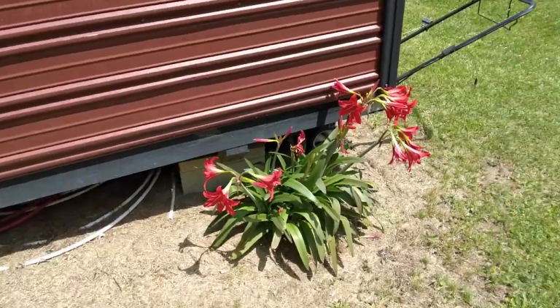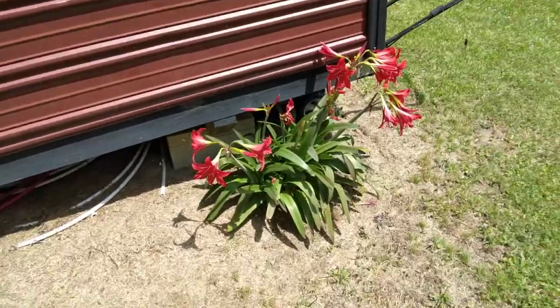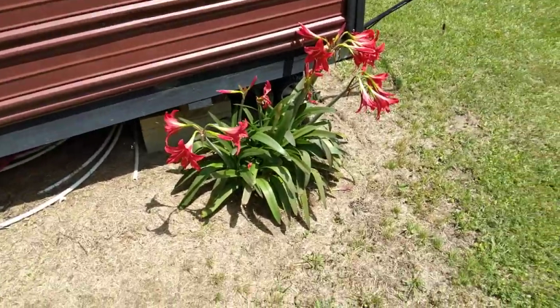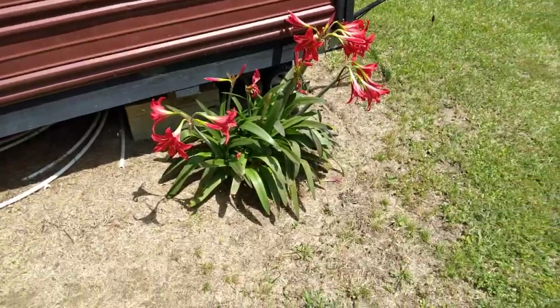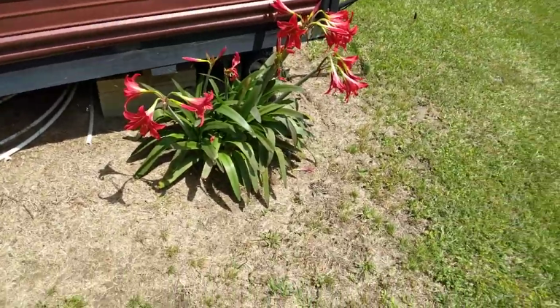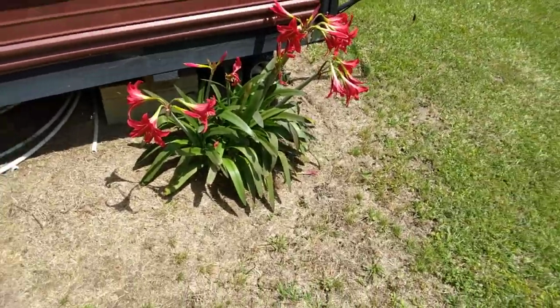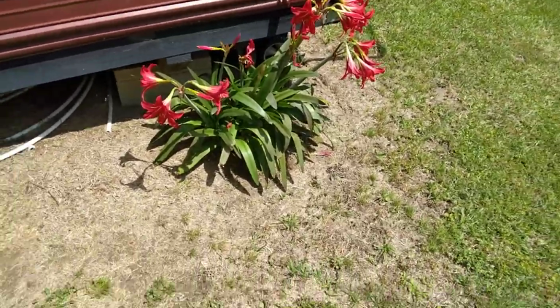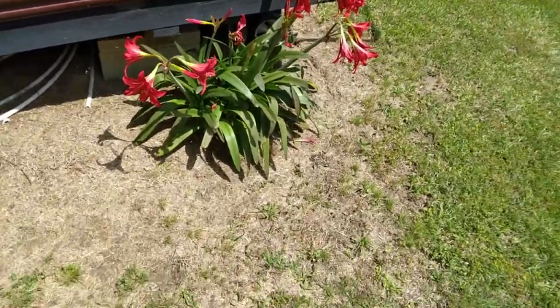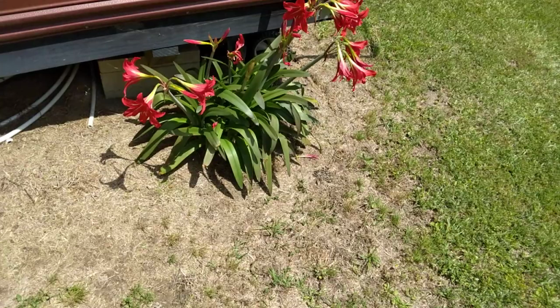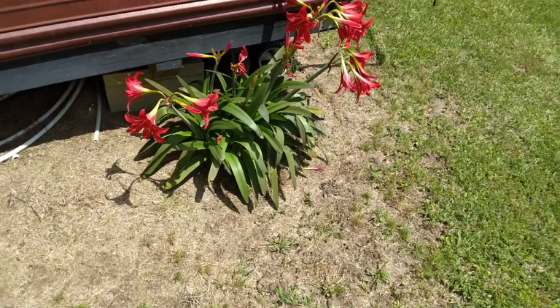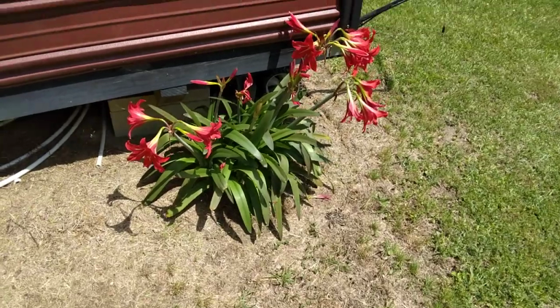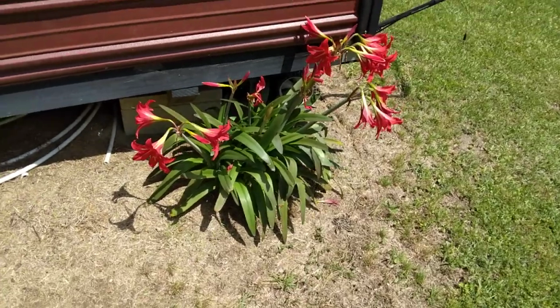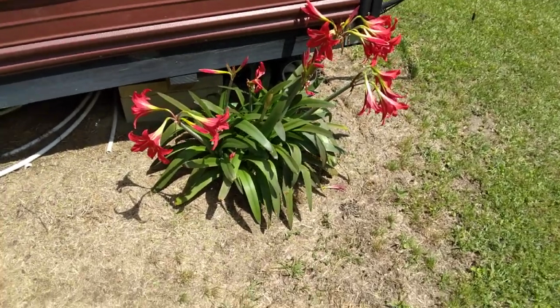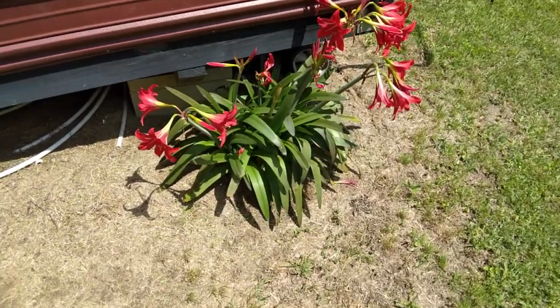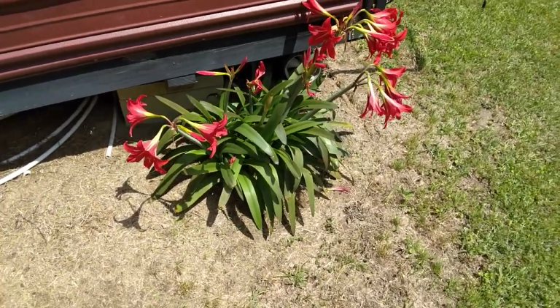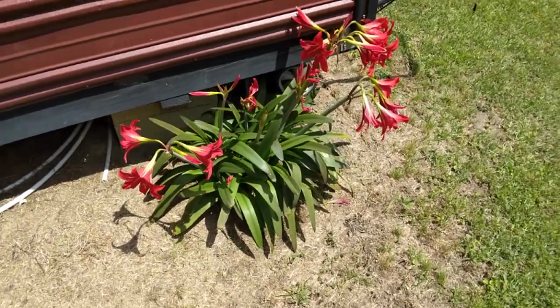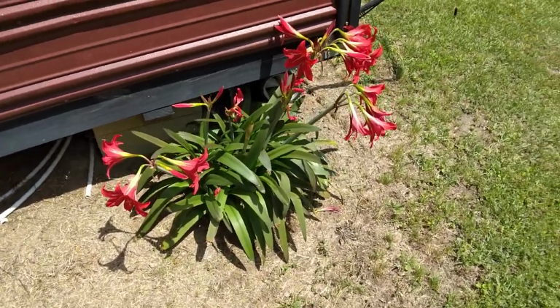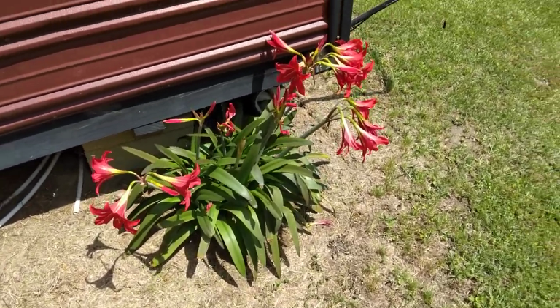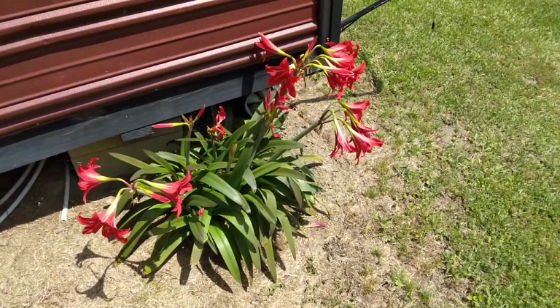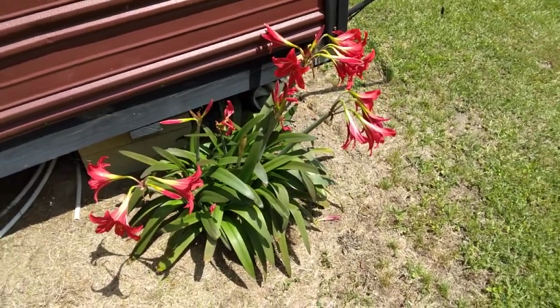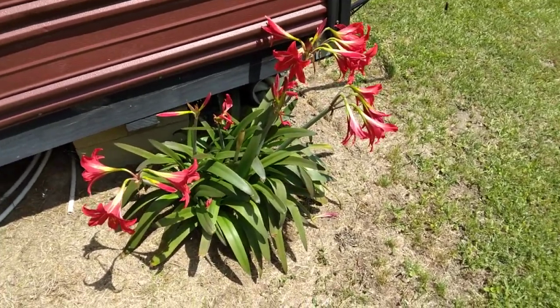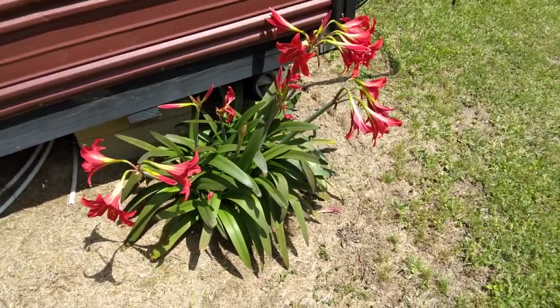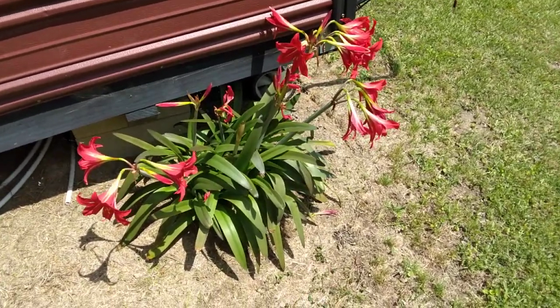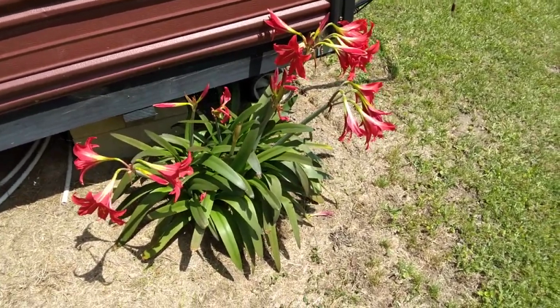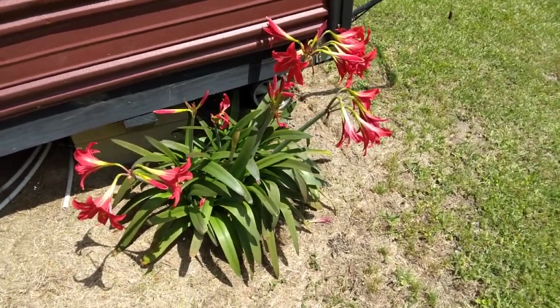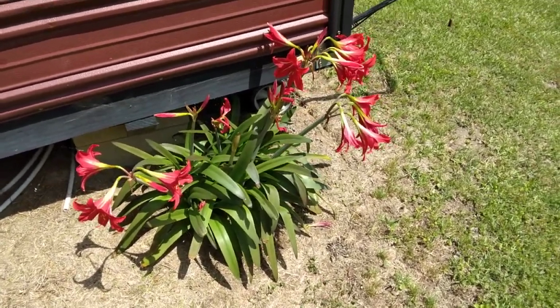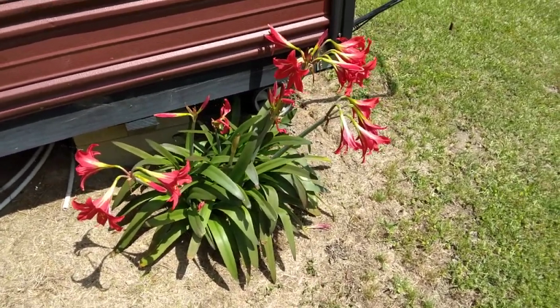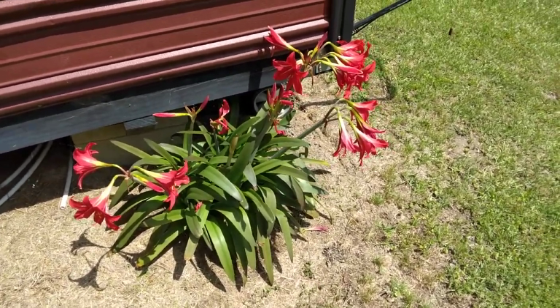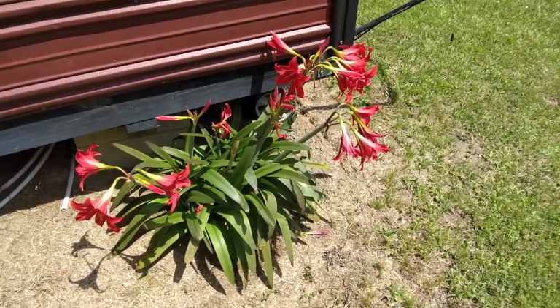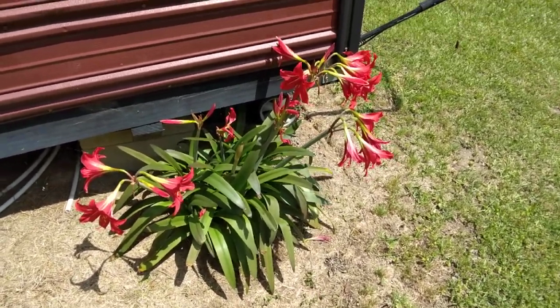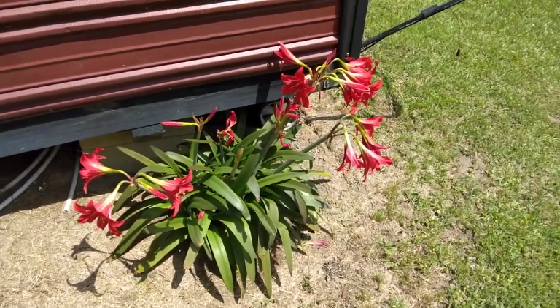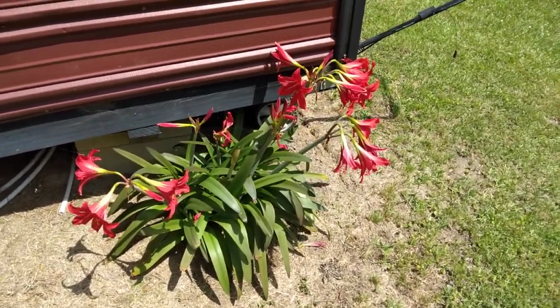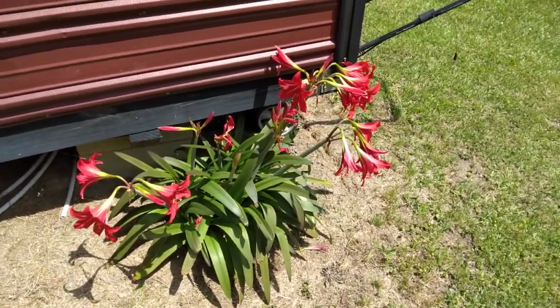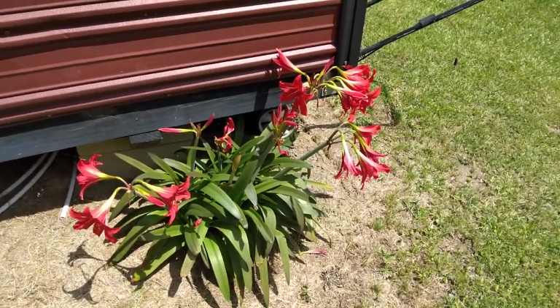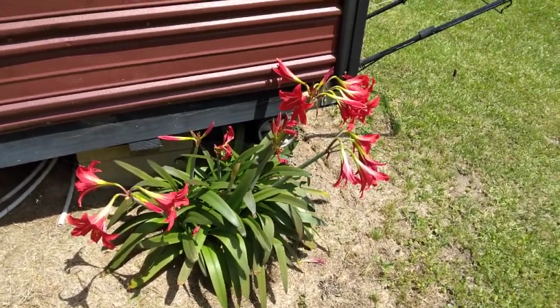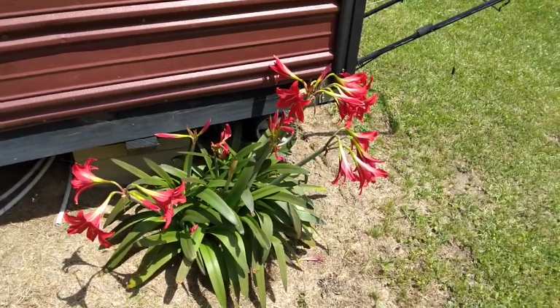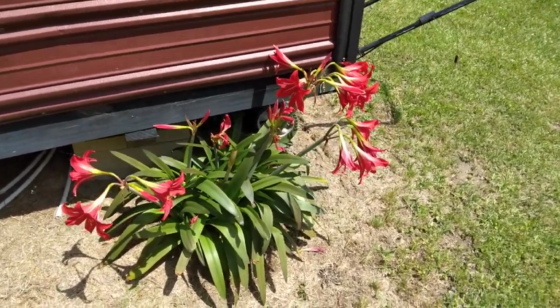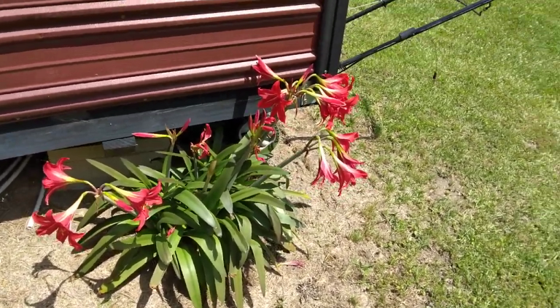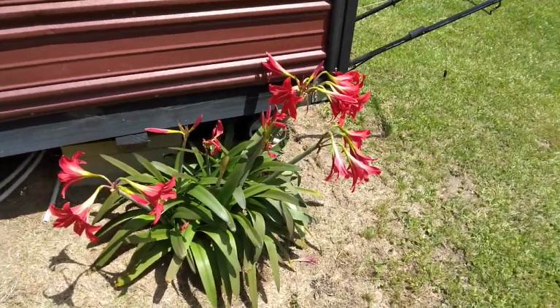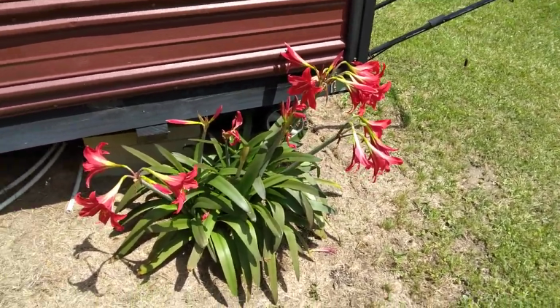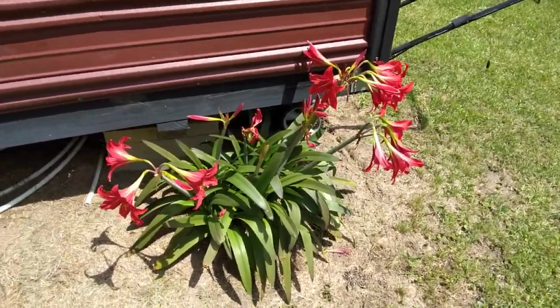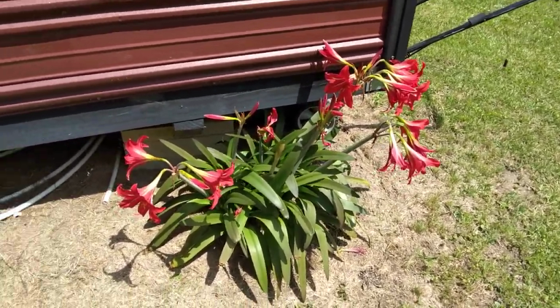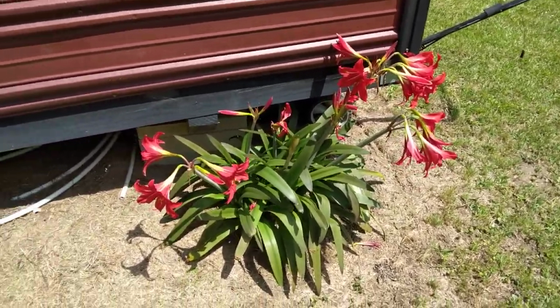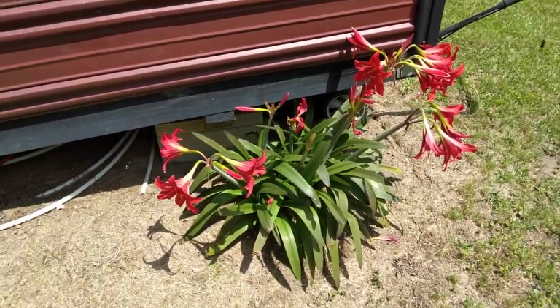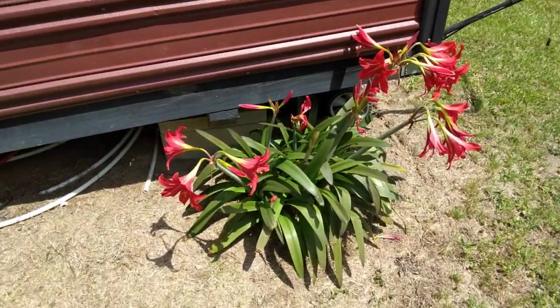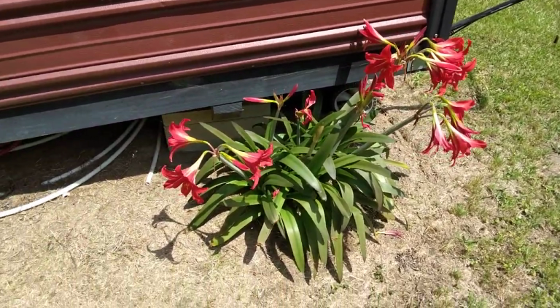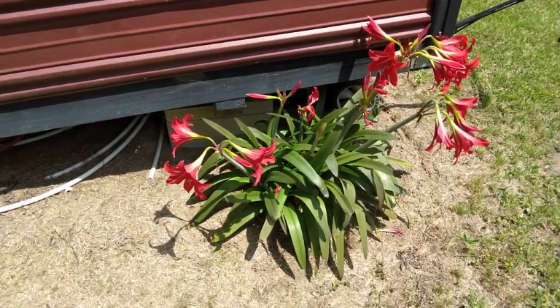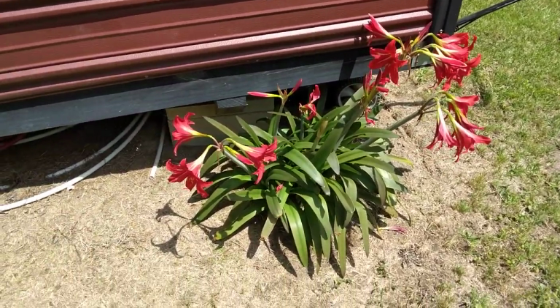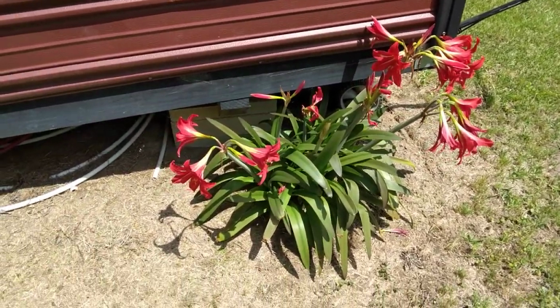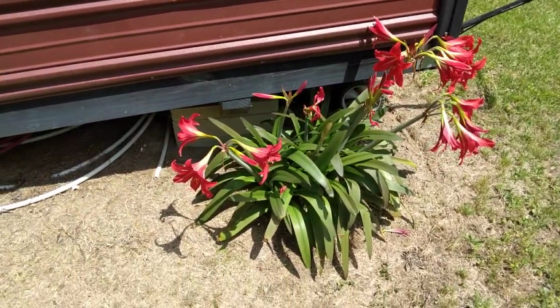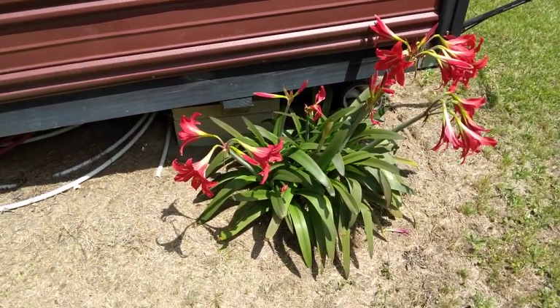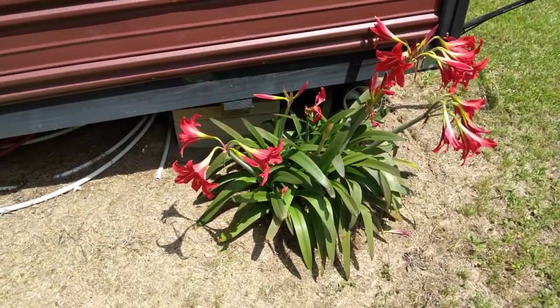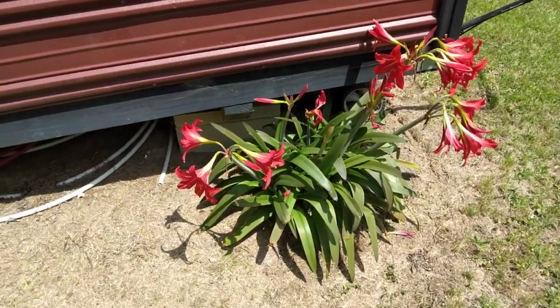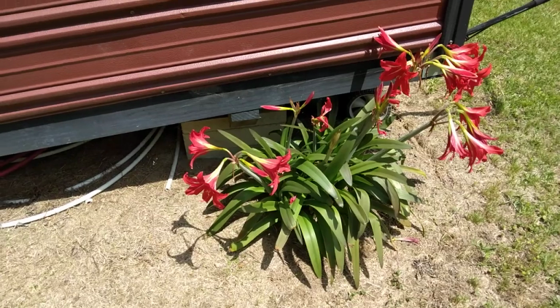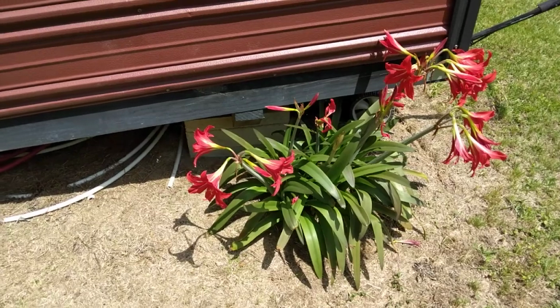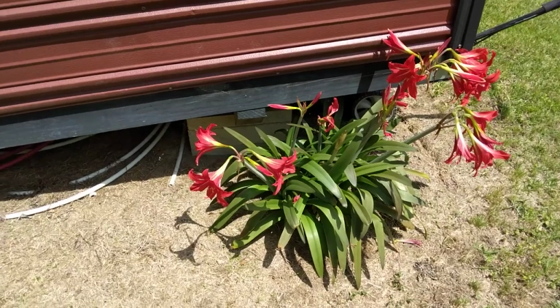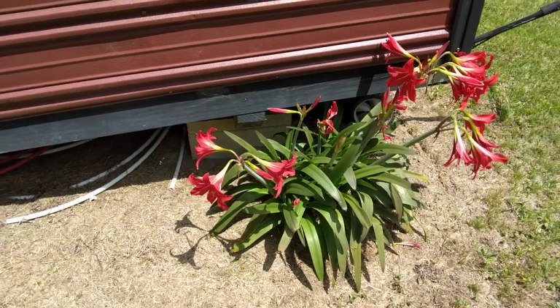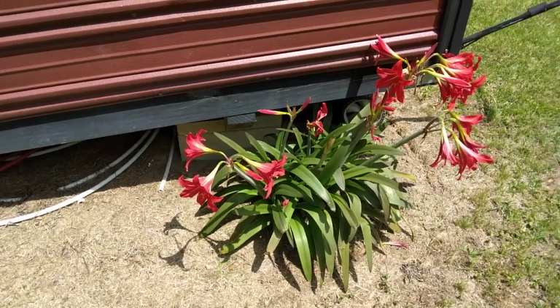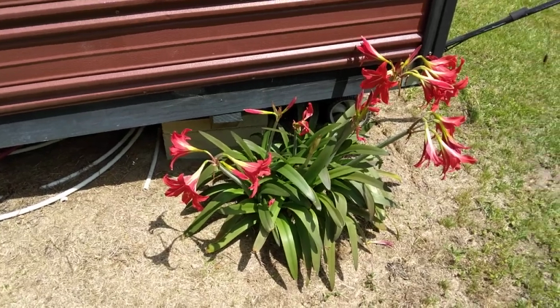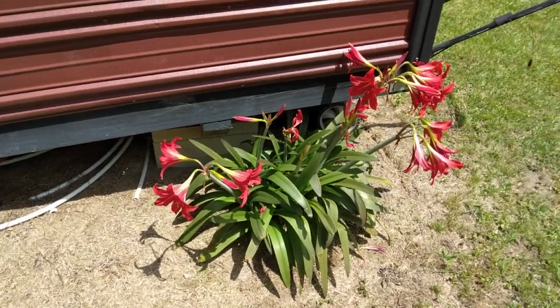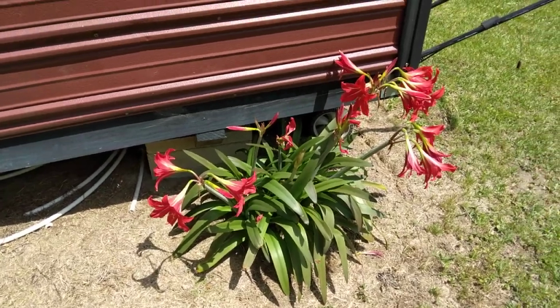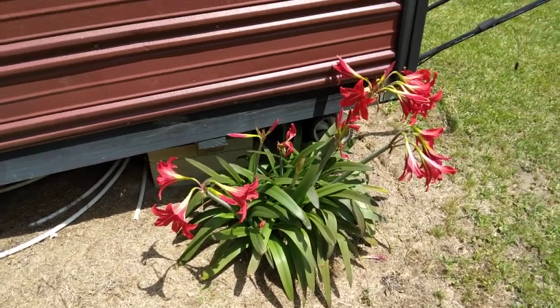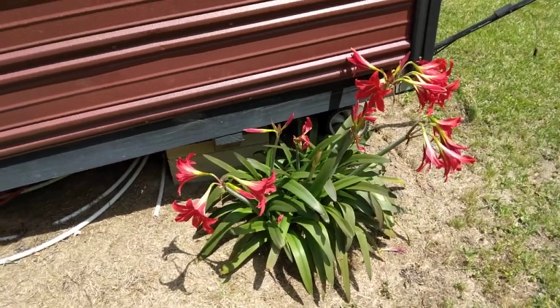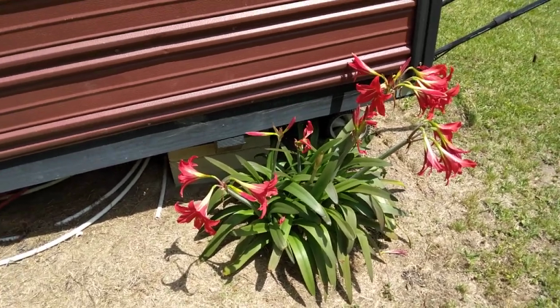These are my other amaryllis. They're doing wonderfully, as you can tell. They are rocking right now, loving the sunshine.